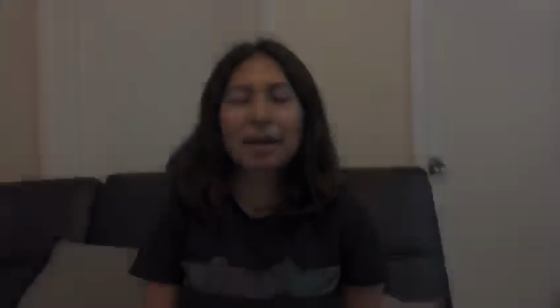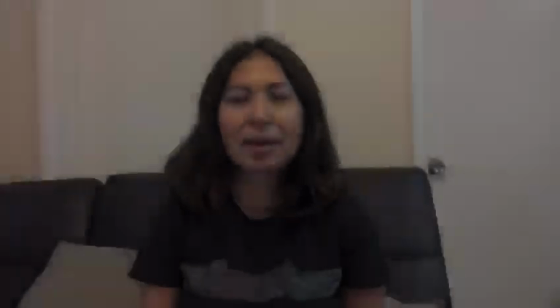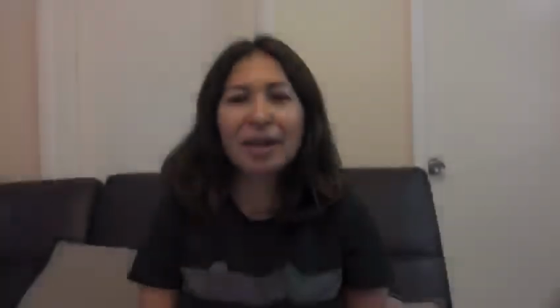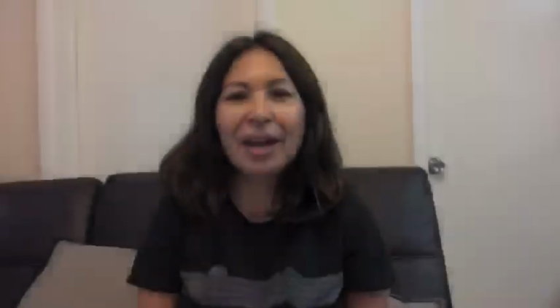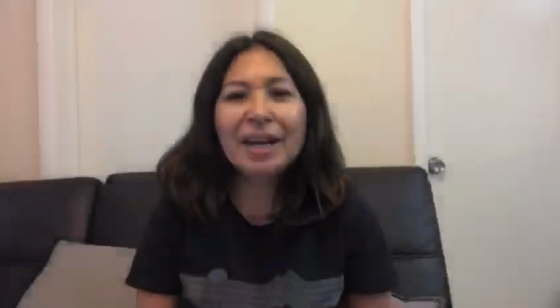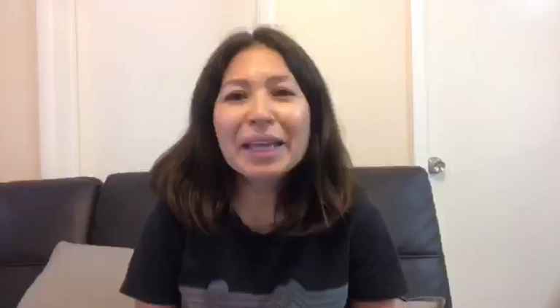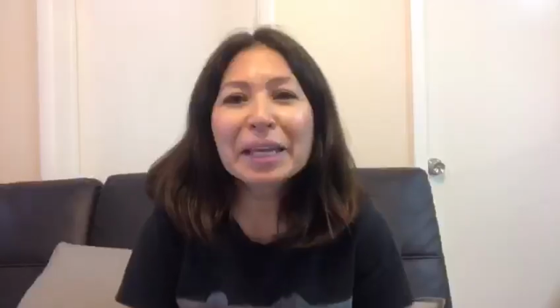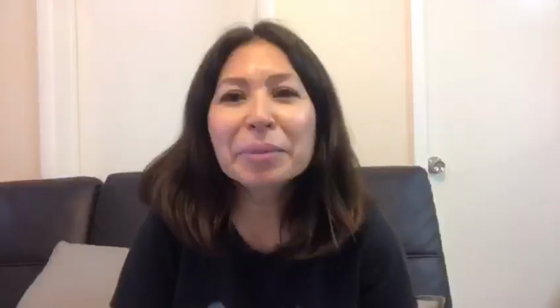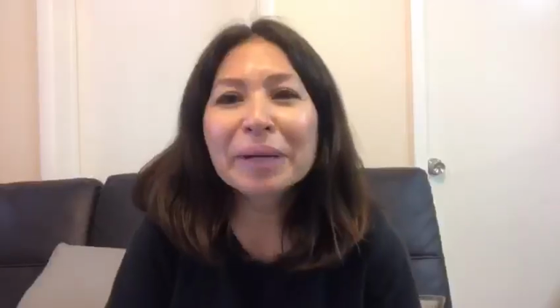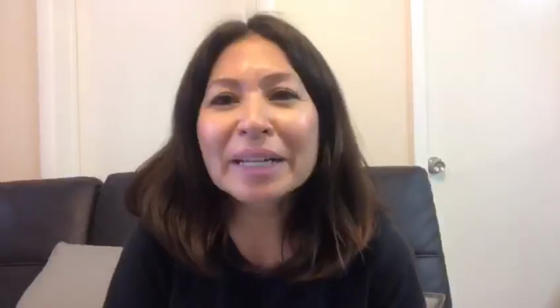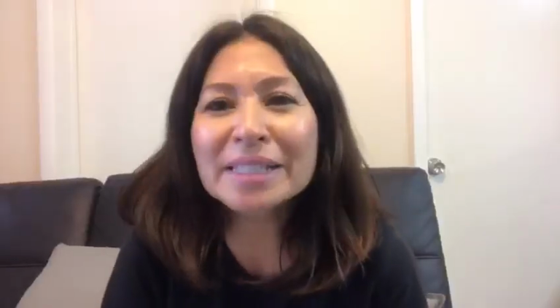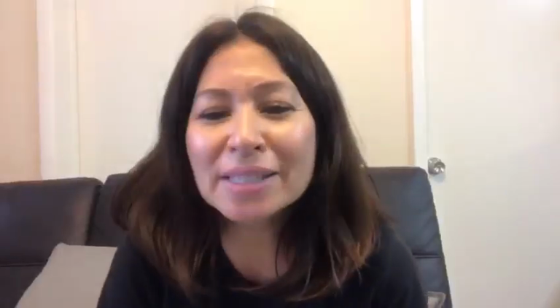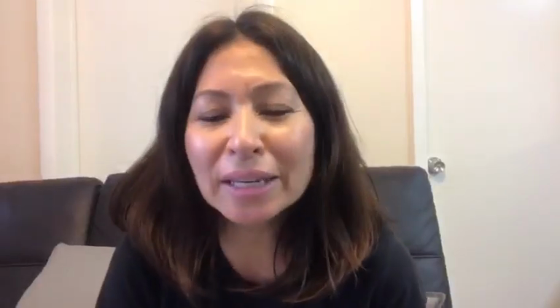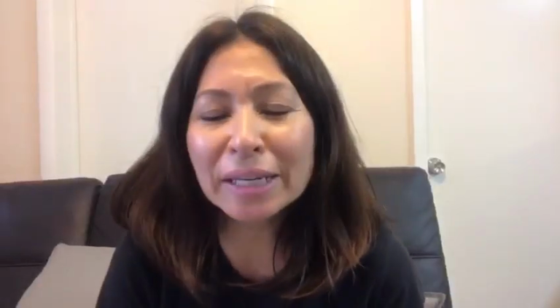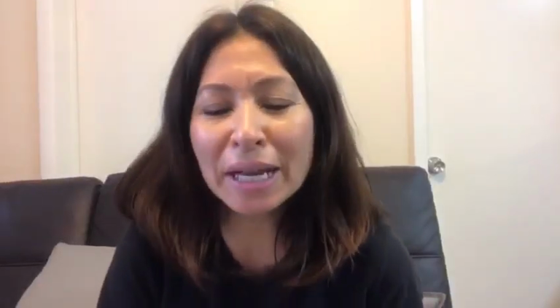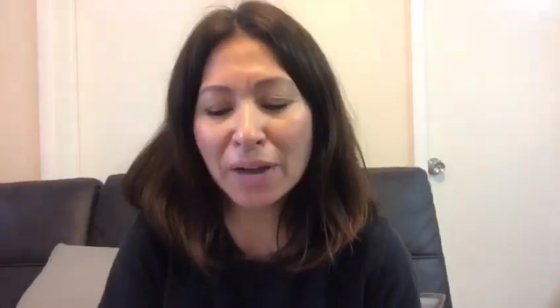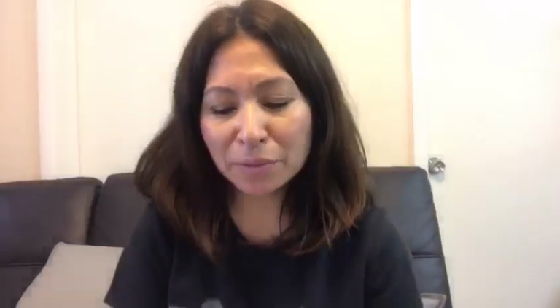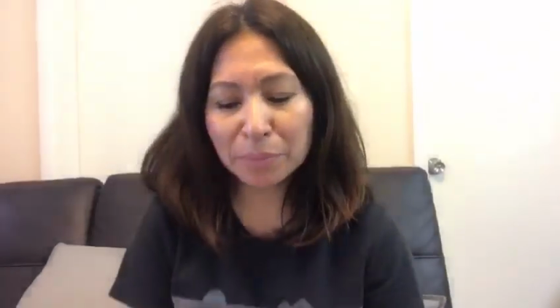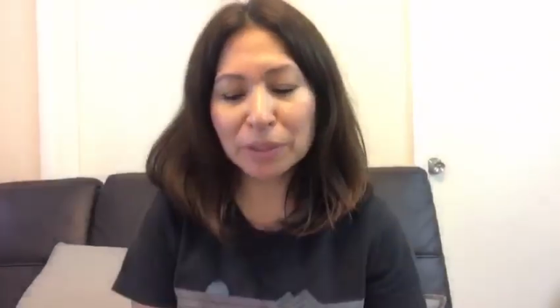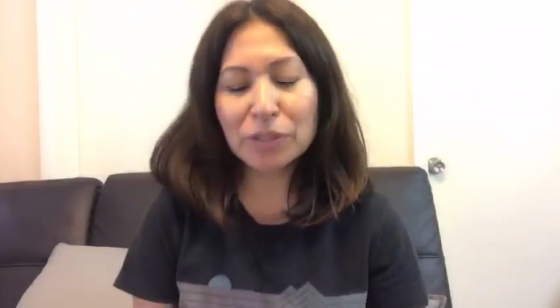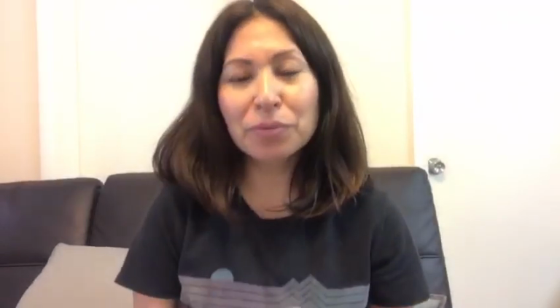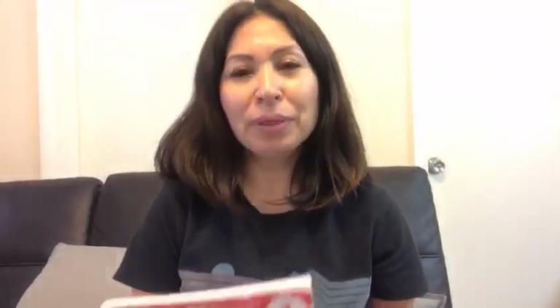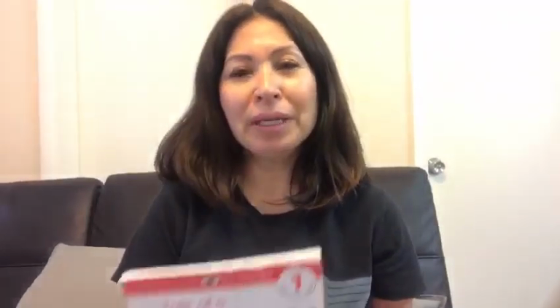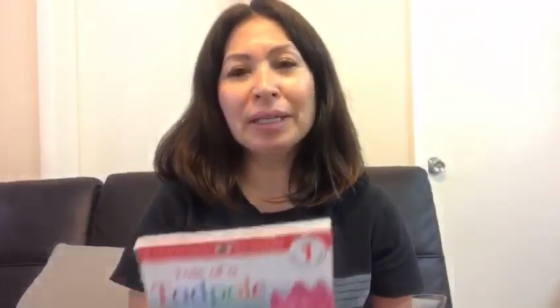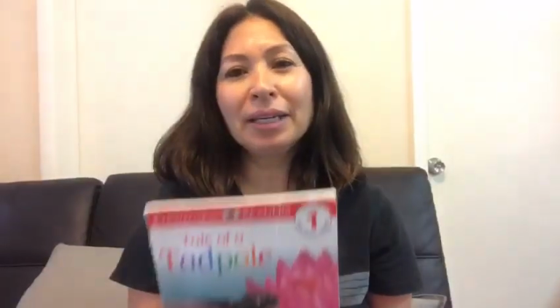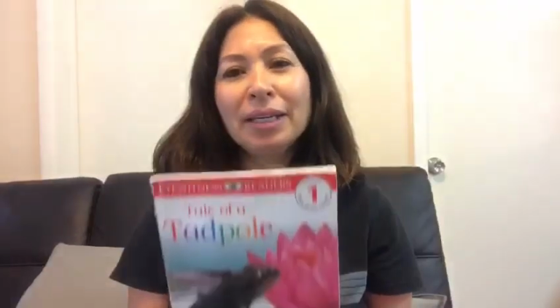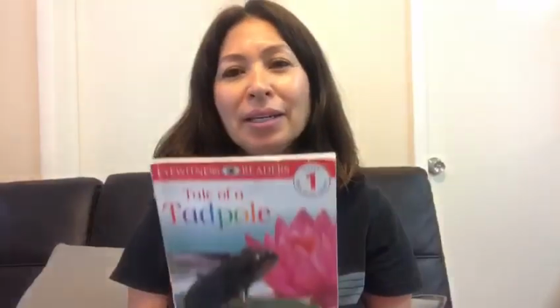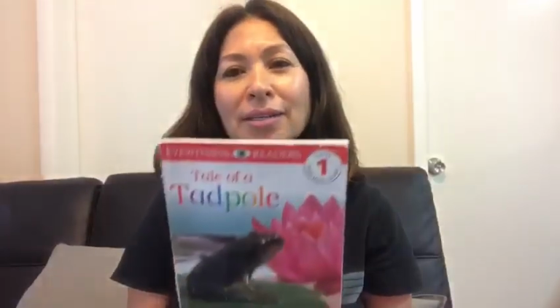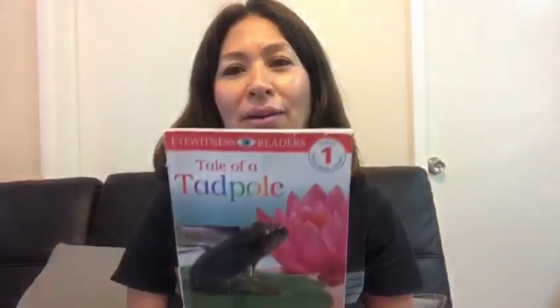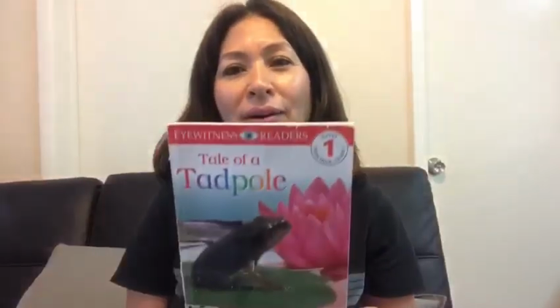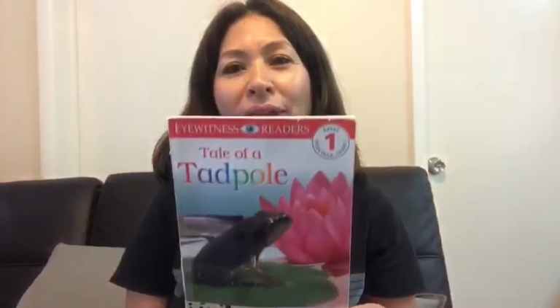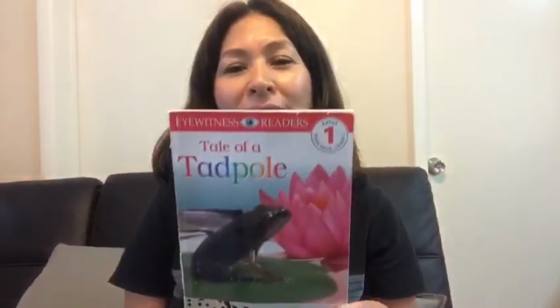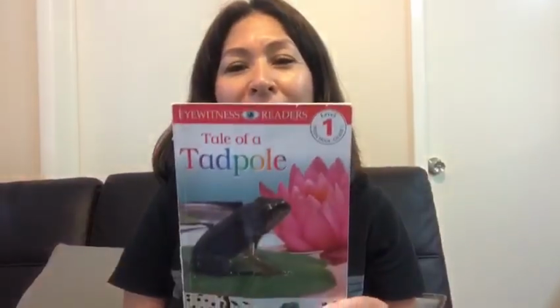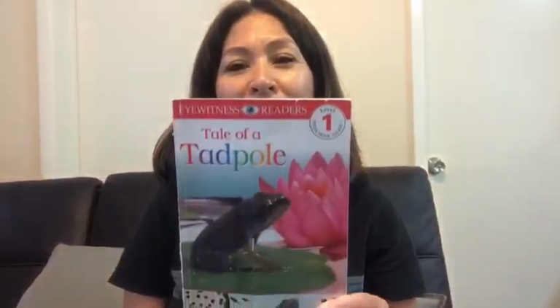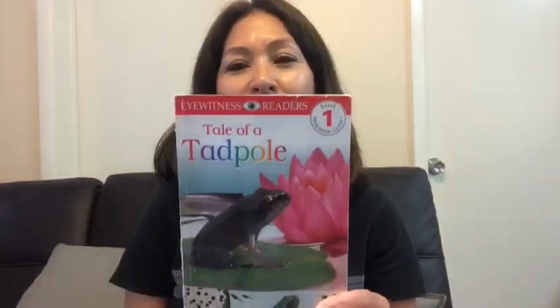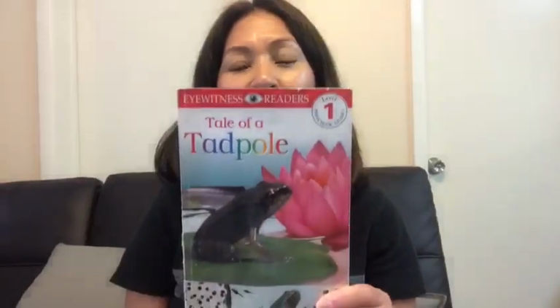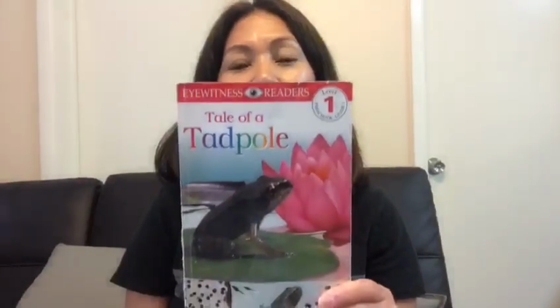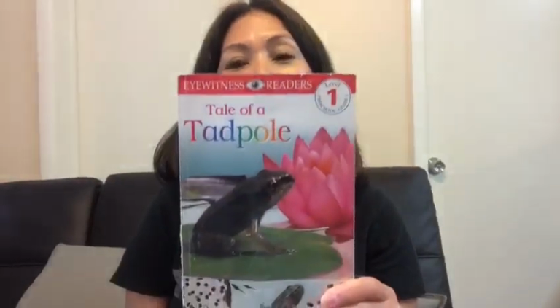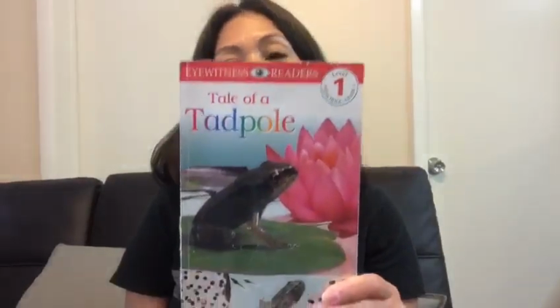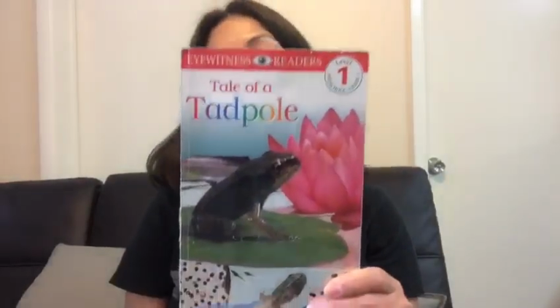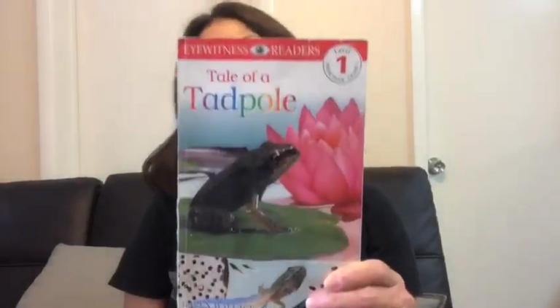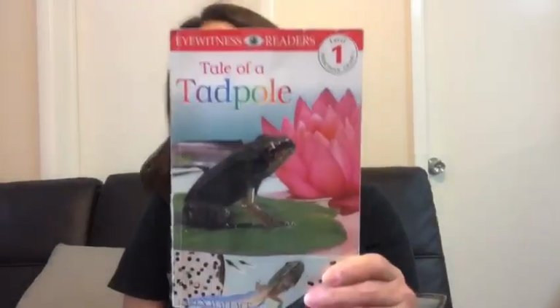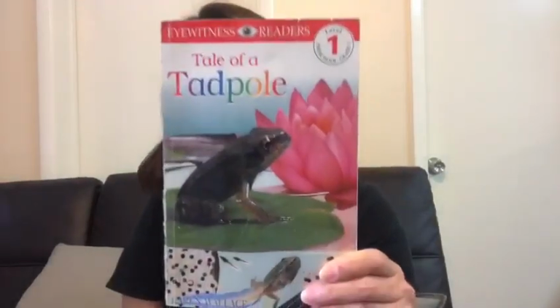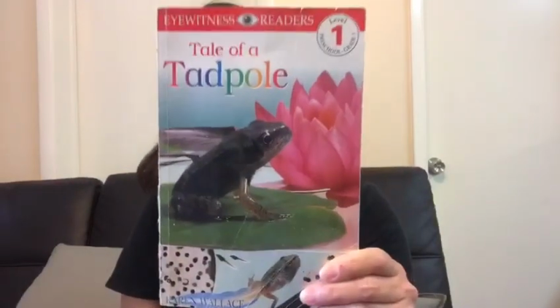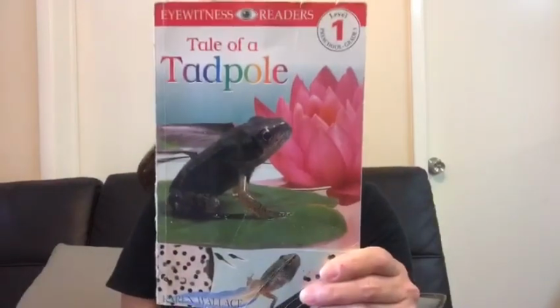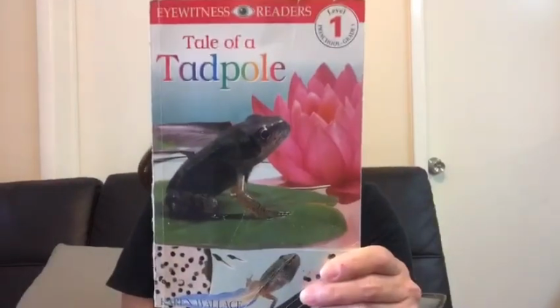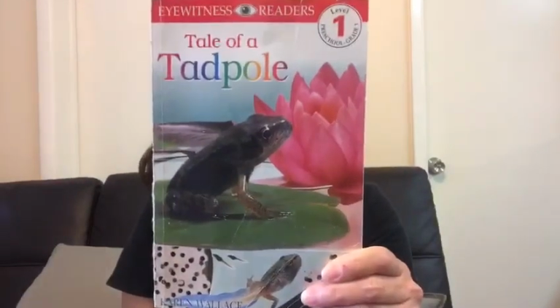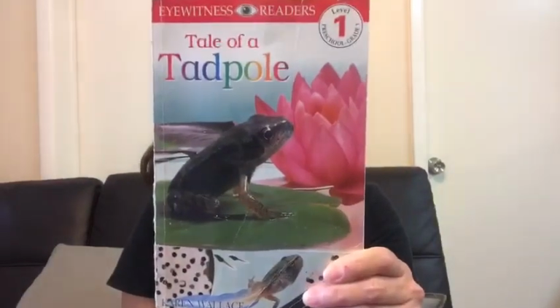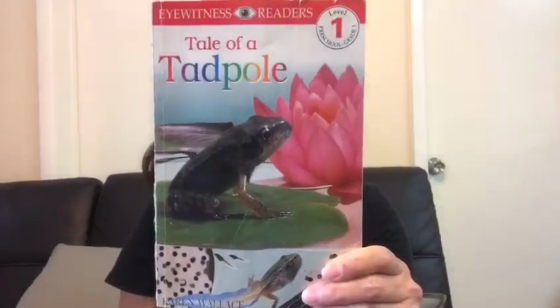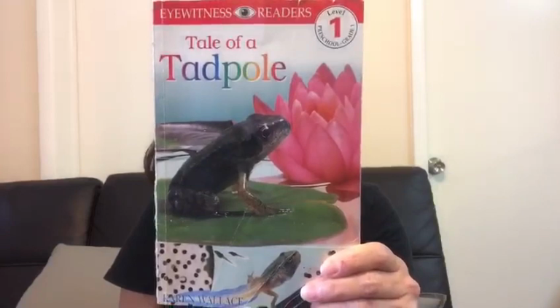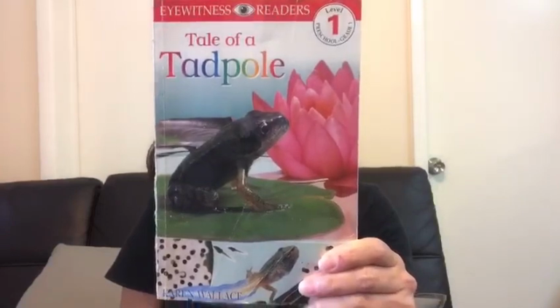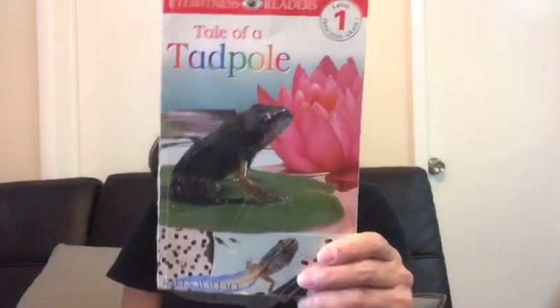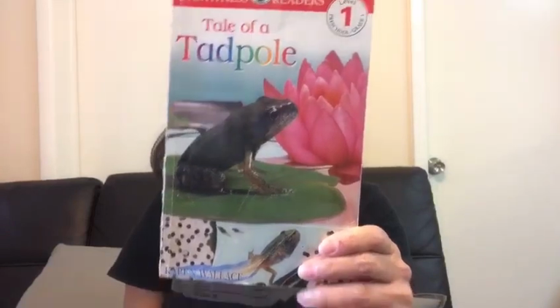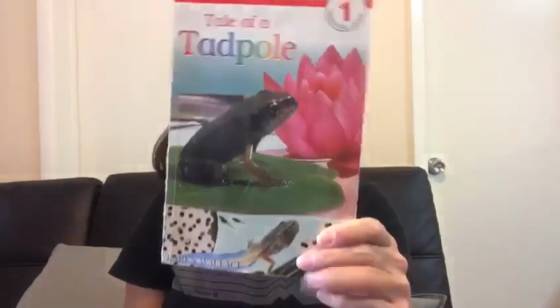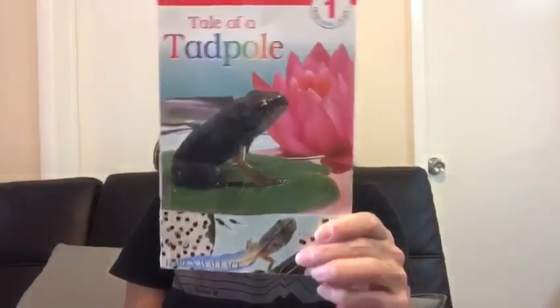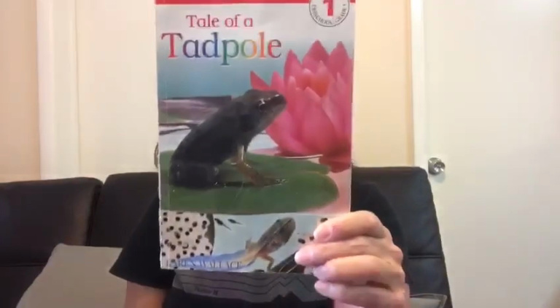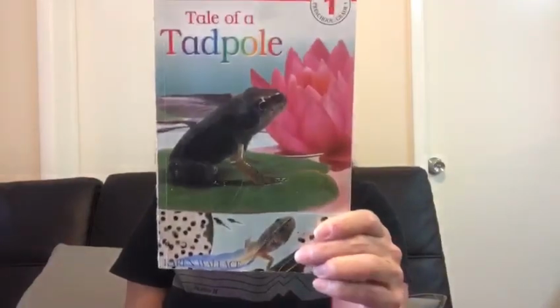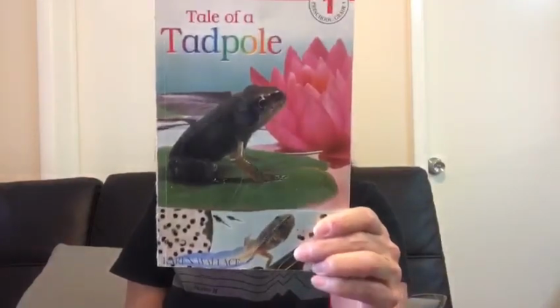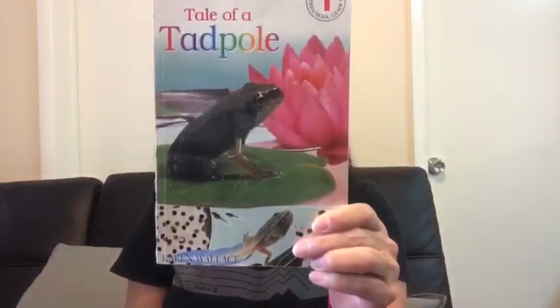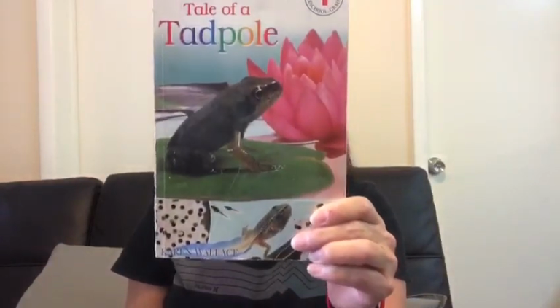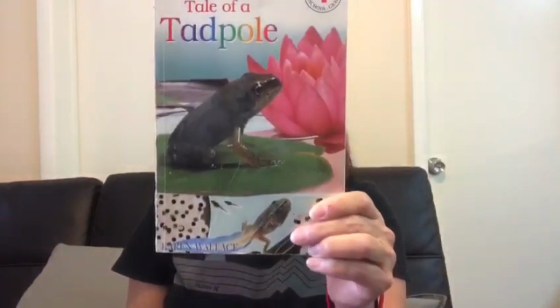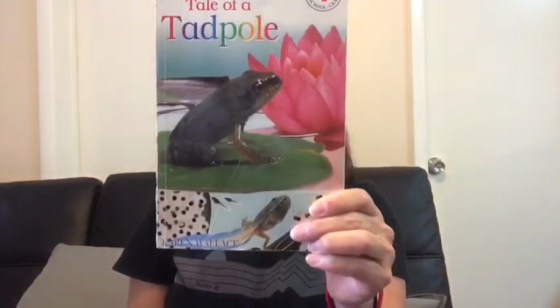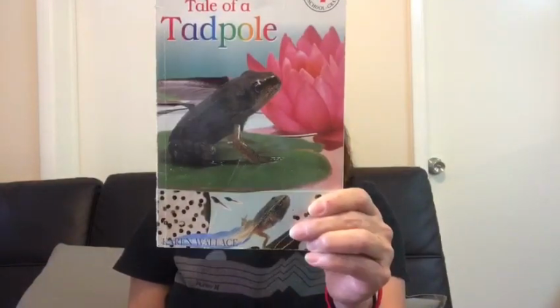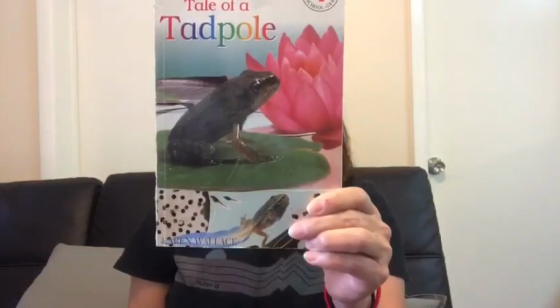Hi ladybugs! Today I have a book to read and it's called A Tale of a Tadpole by Karen Wallace.